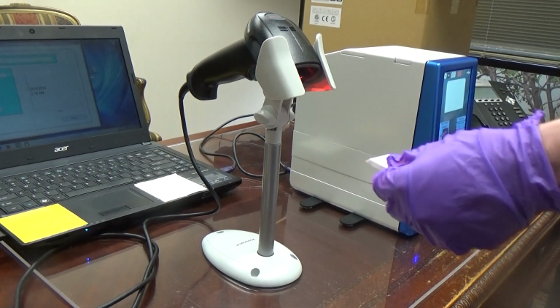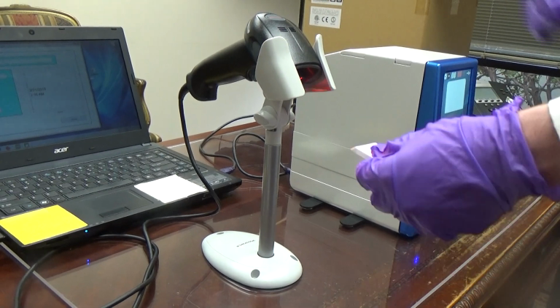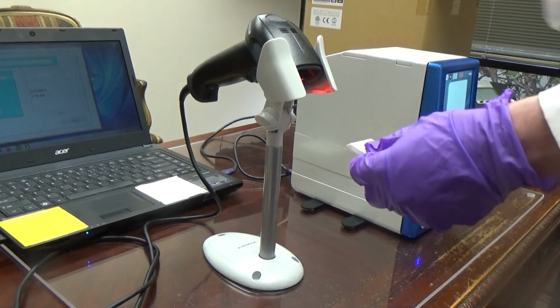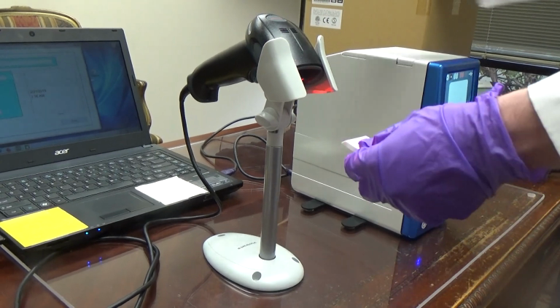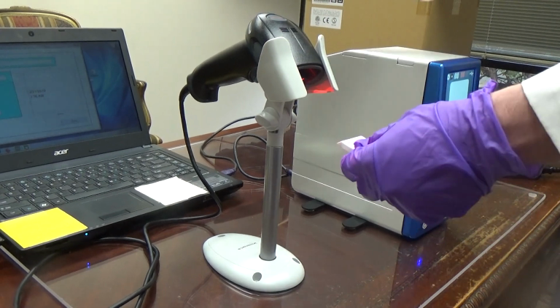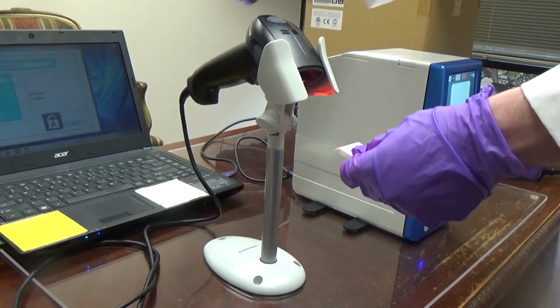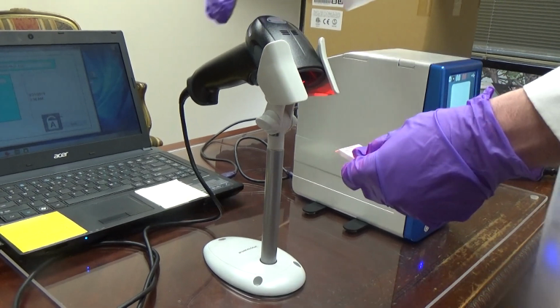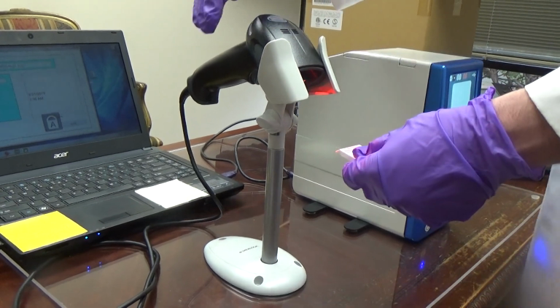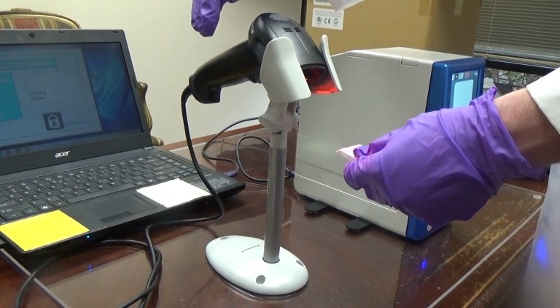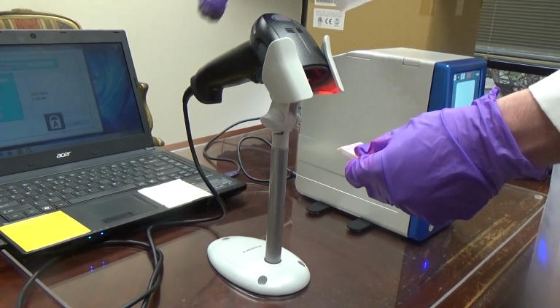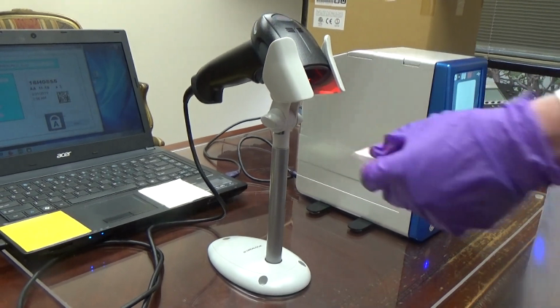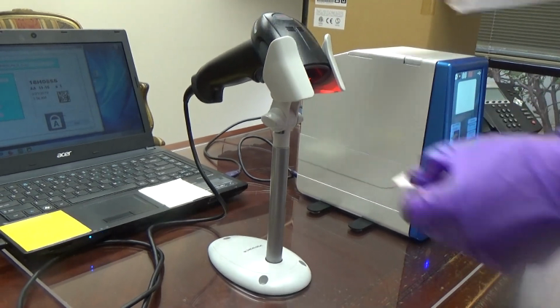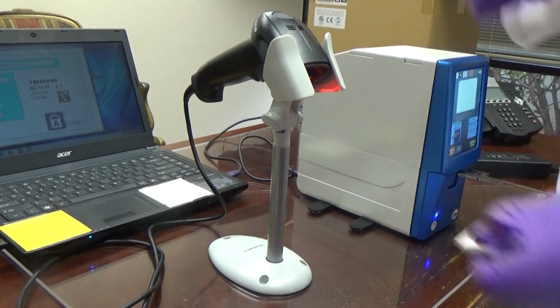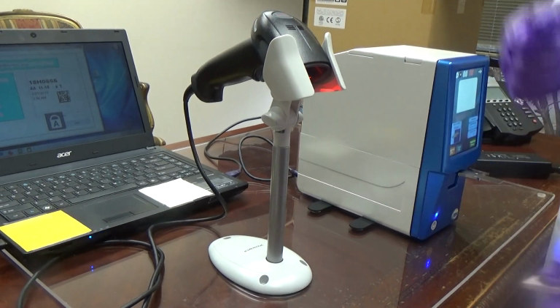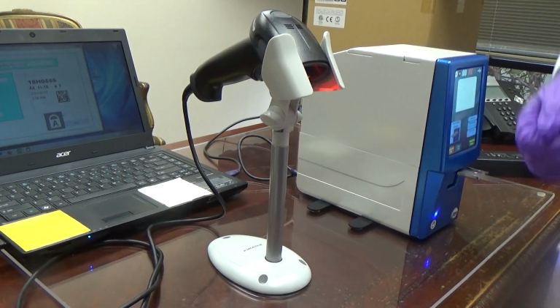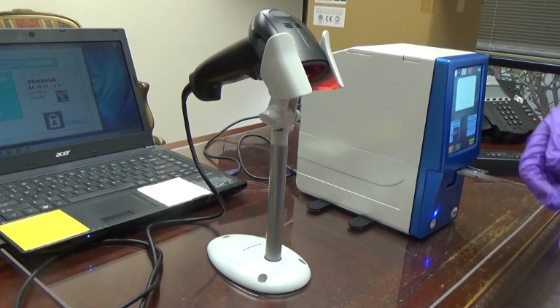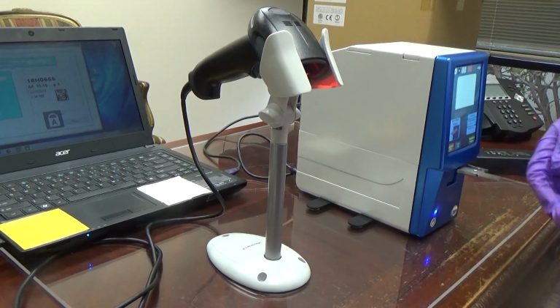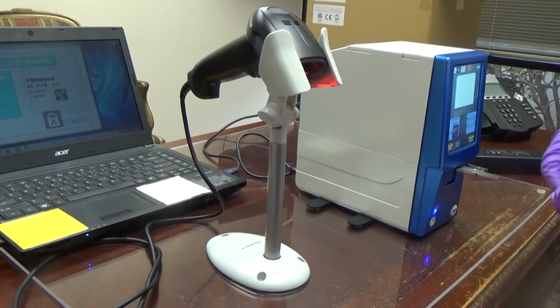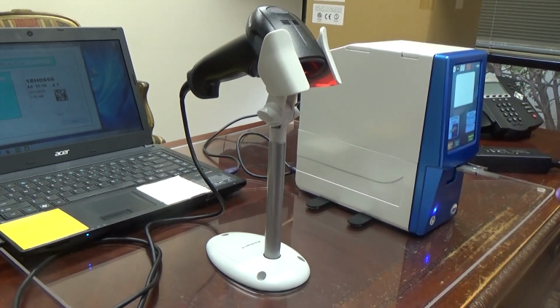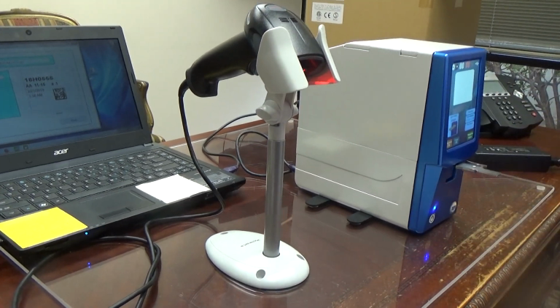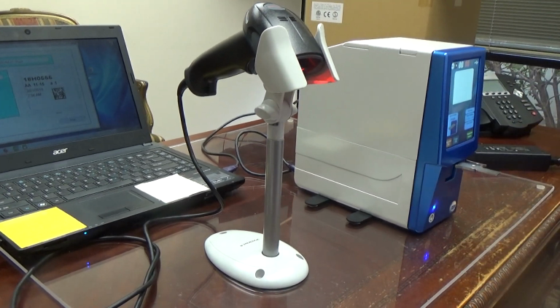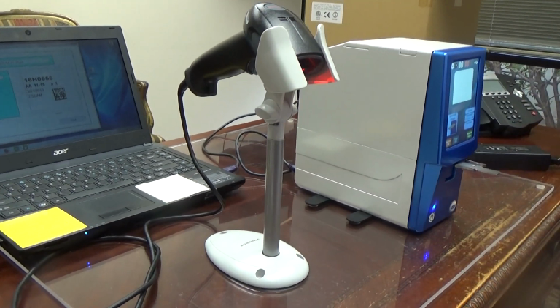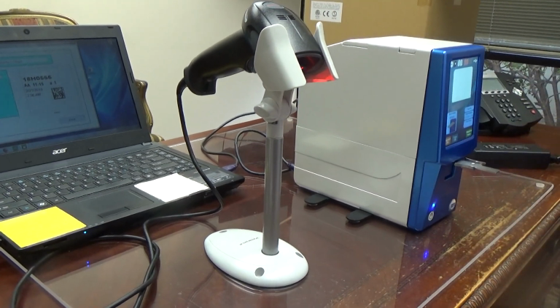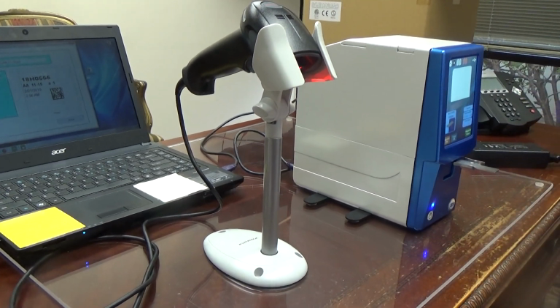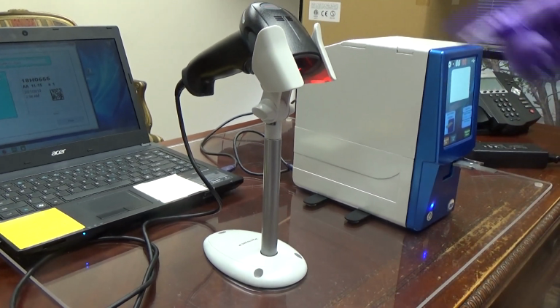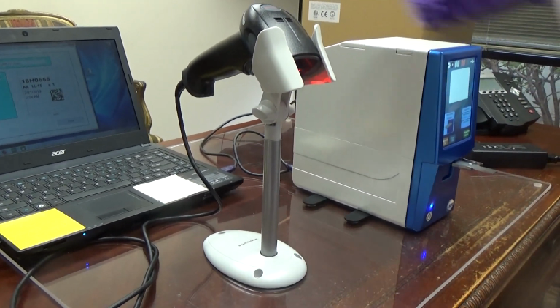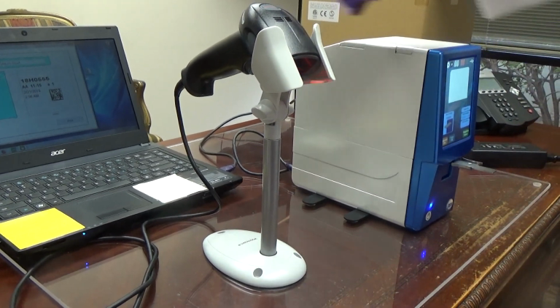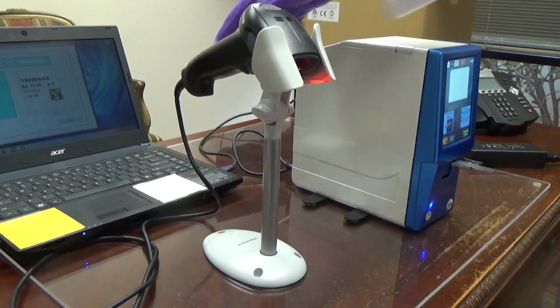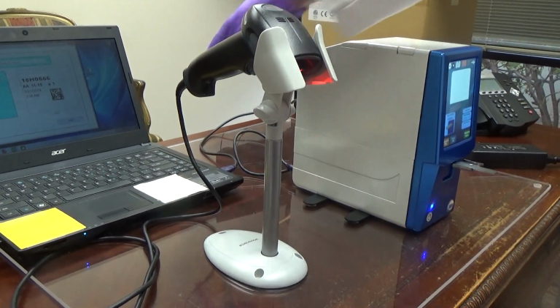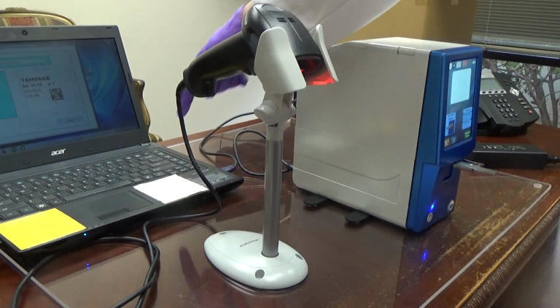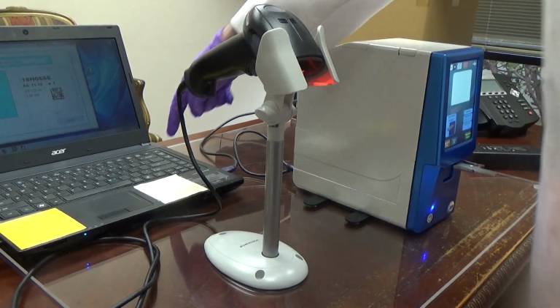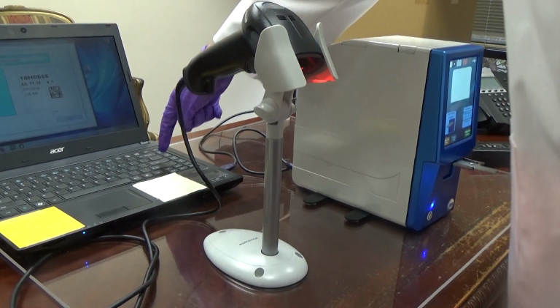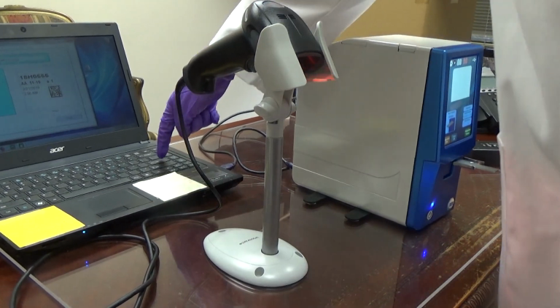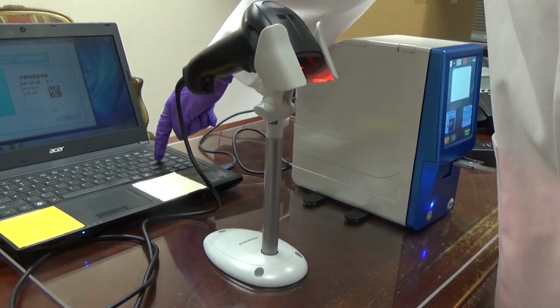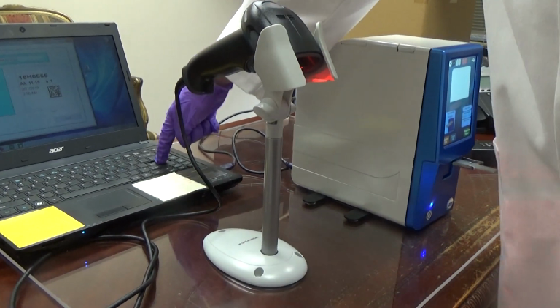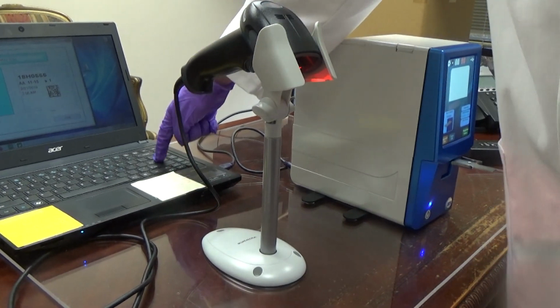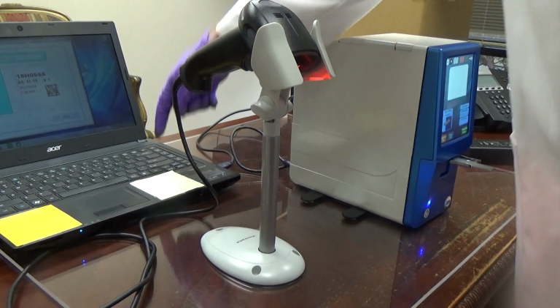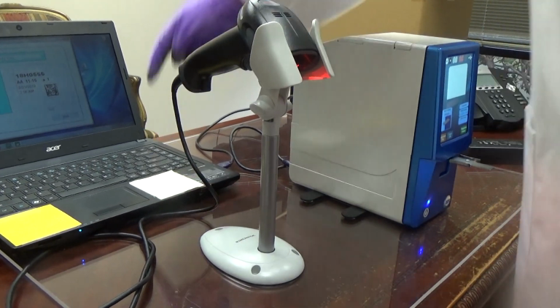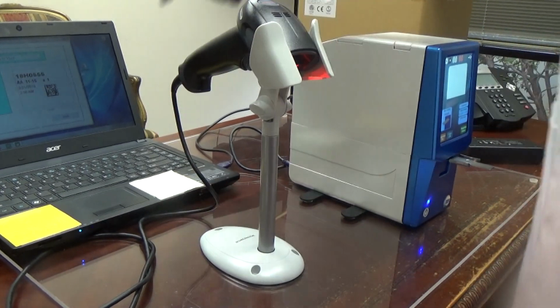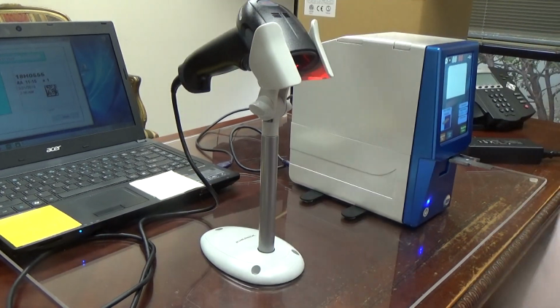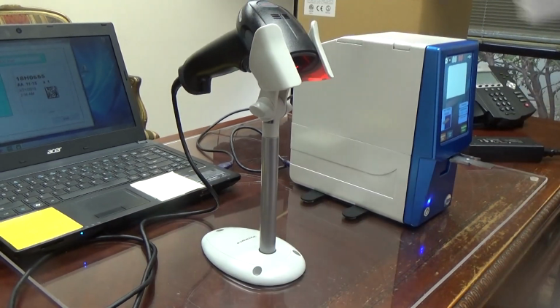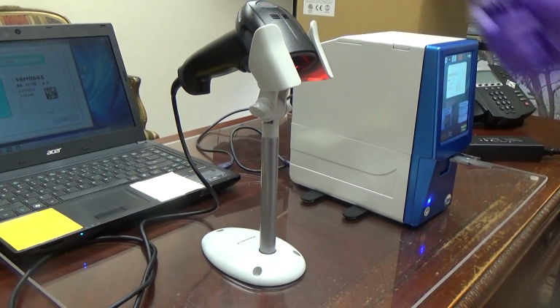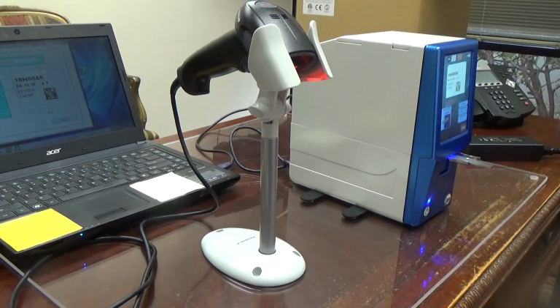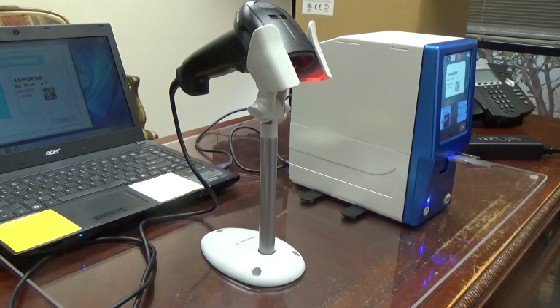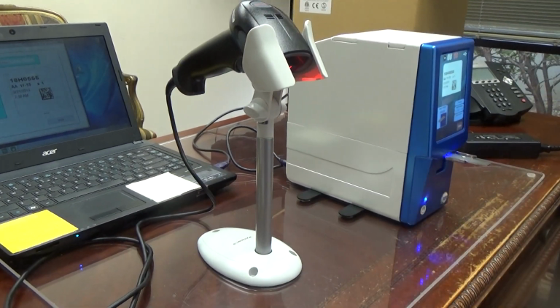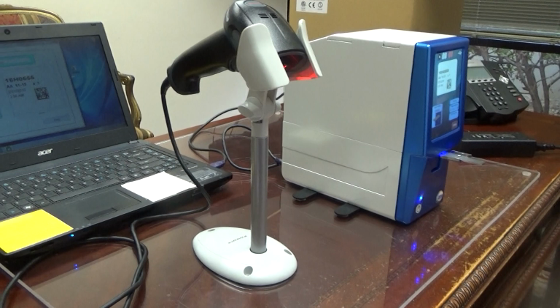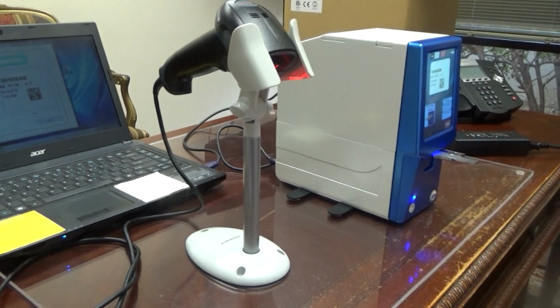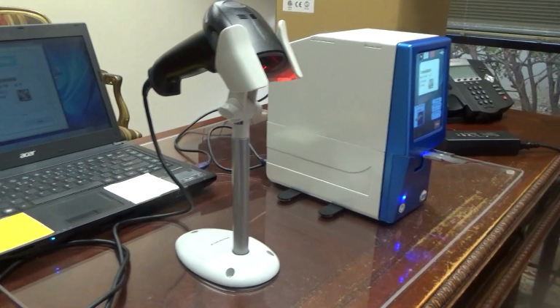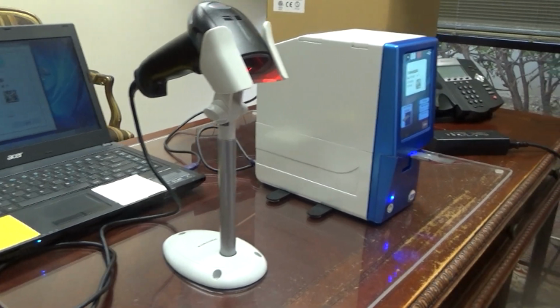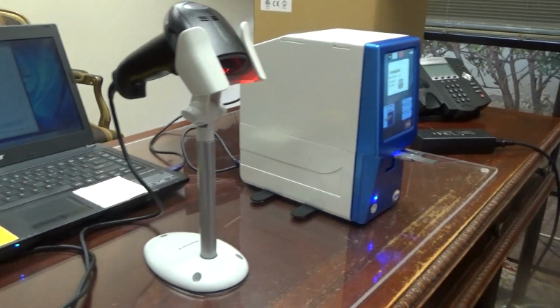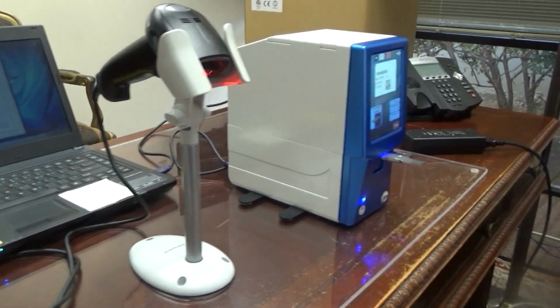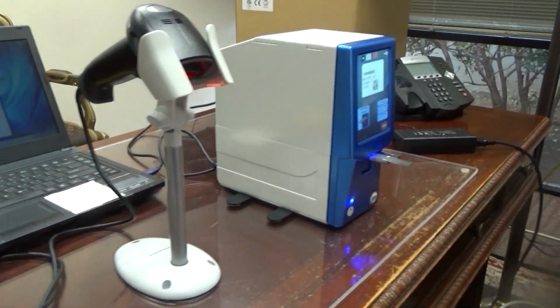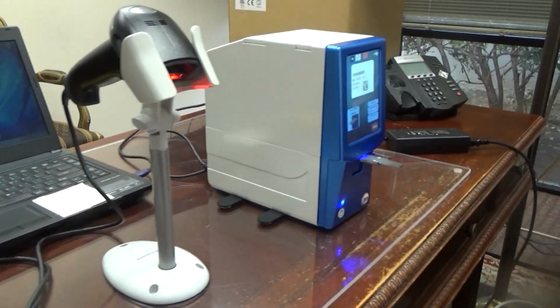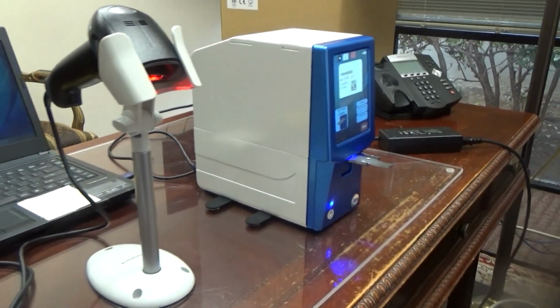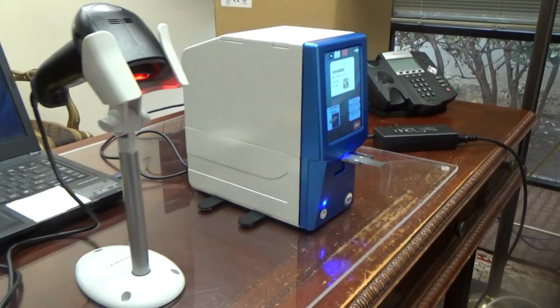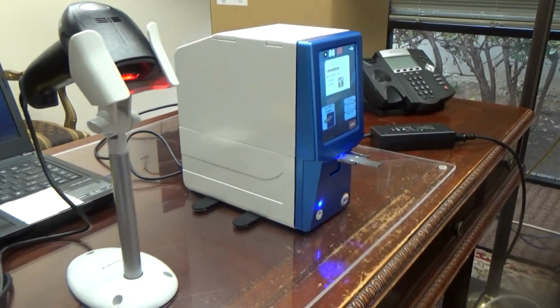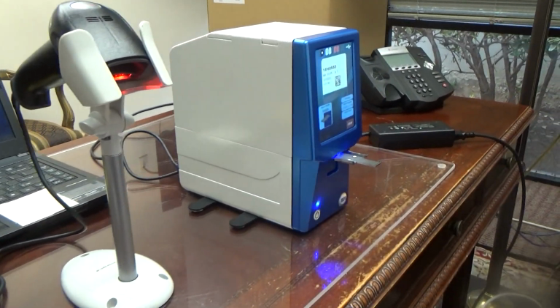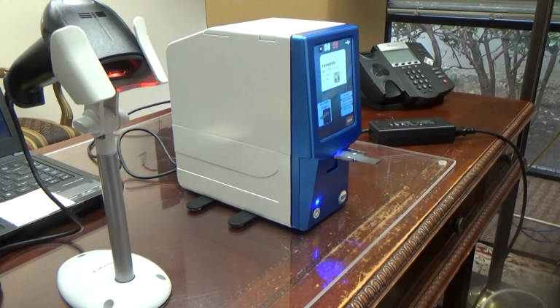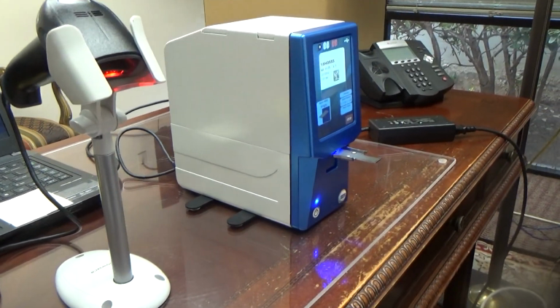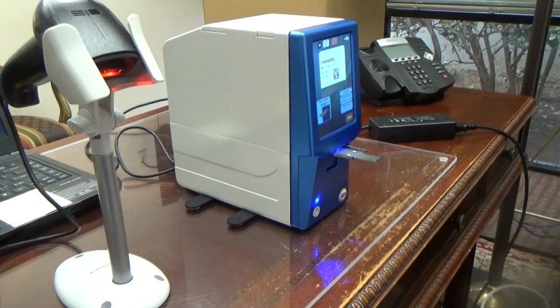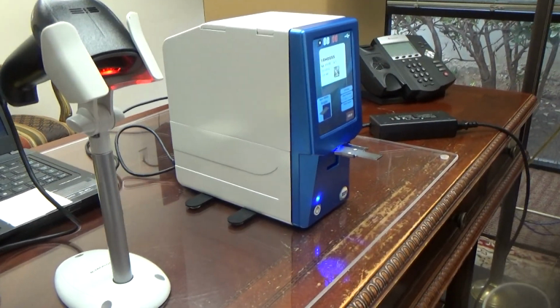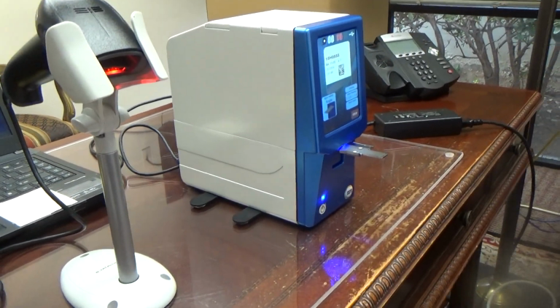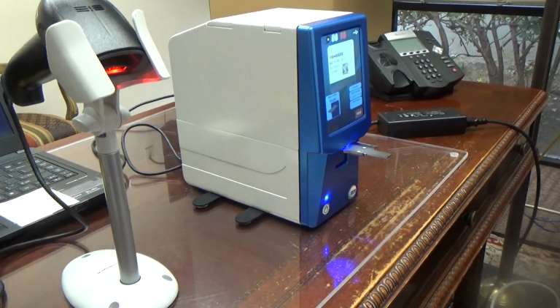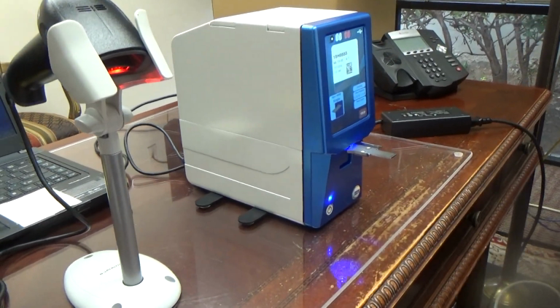Again, to explain the steps: you scan the cassette, press print, and the slide will print out within seconds.